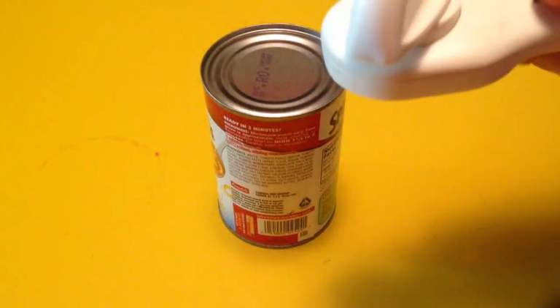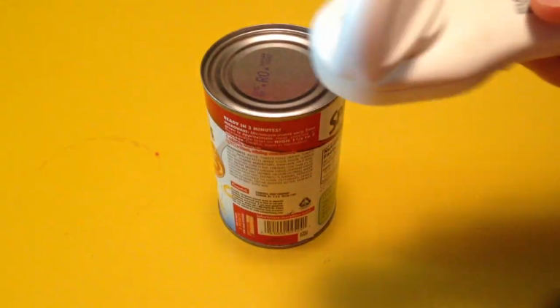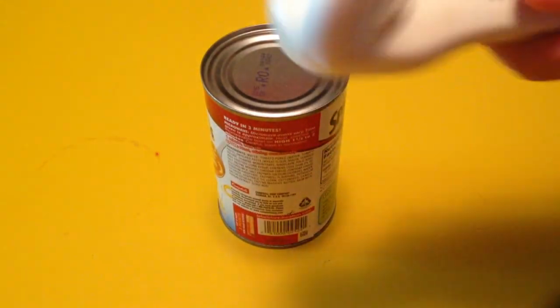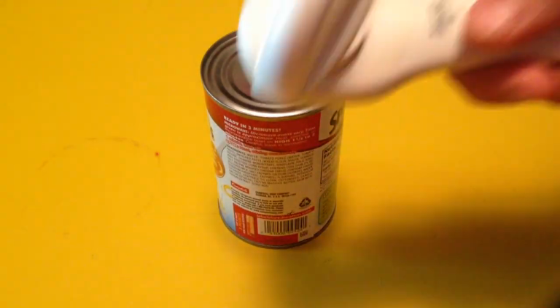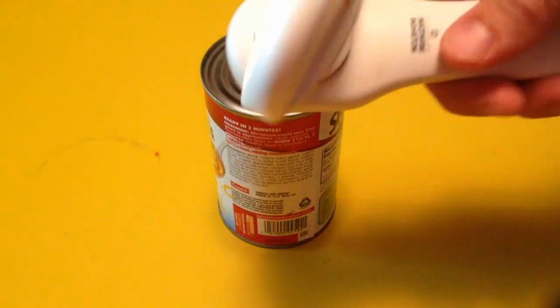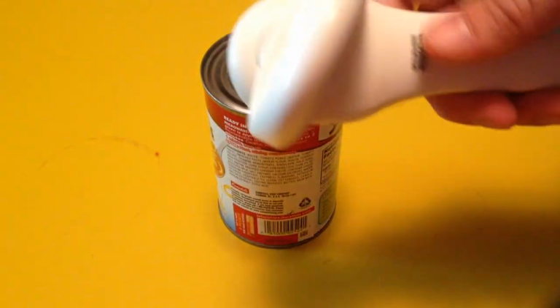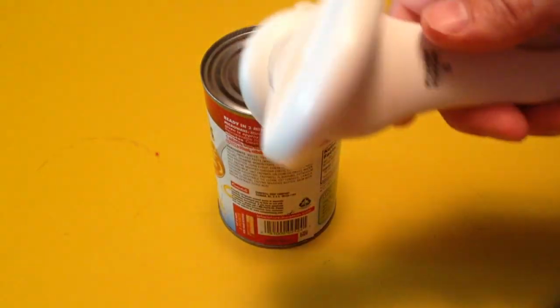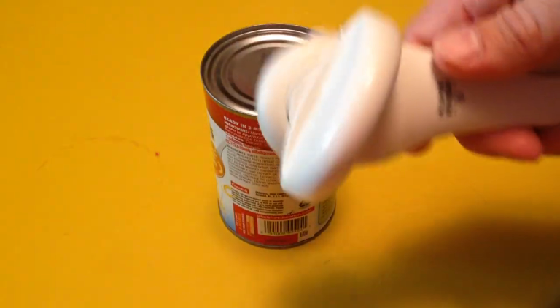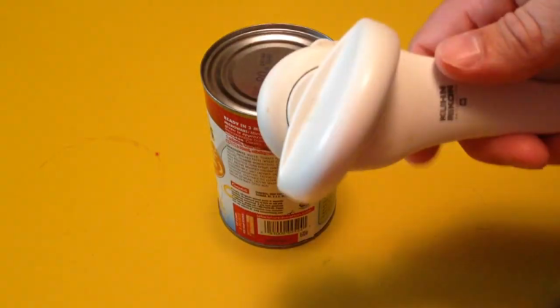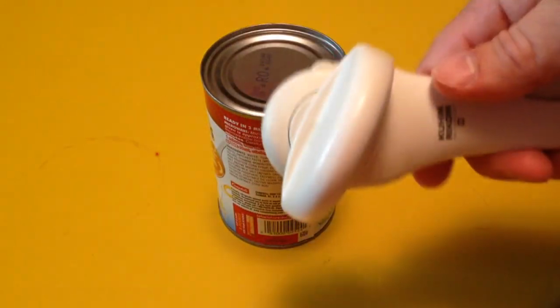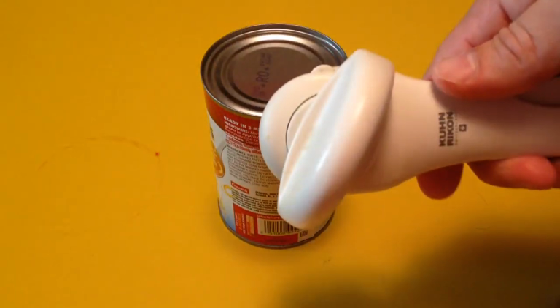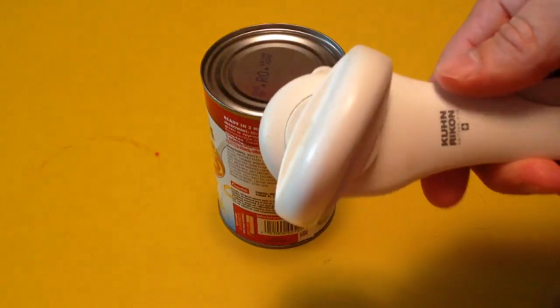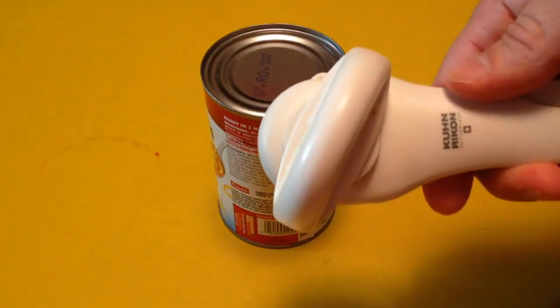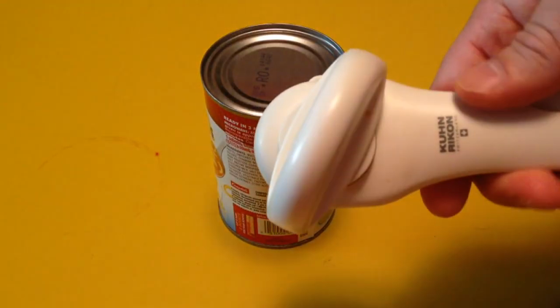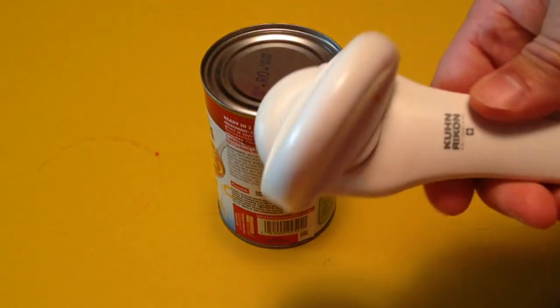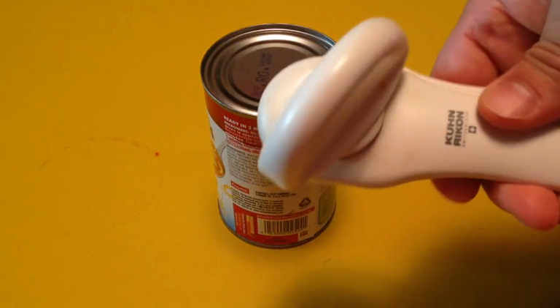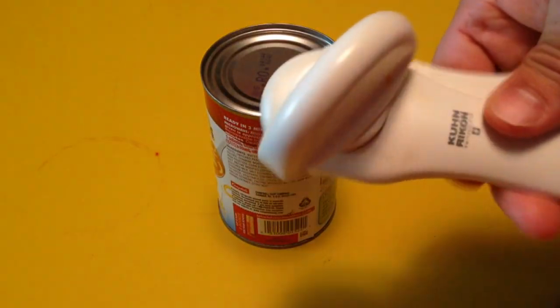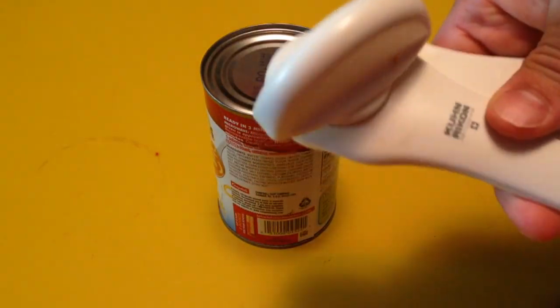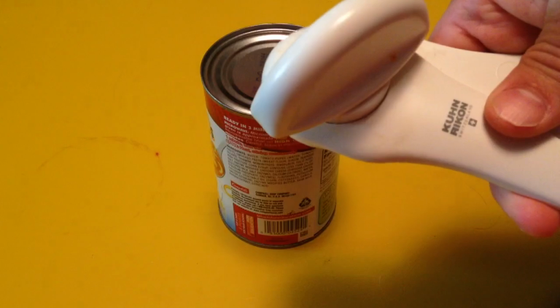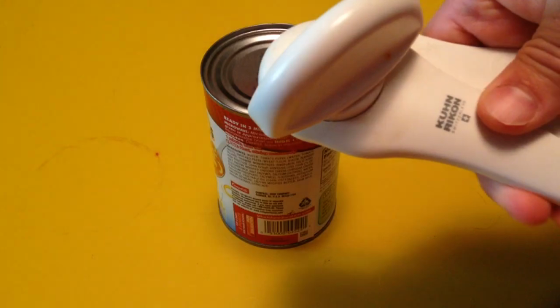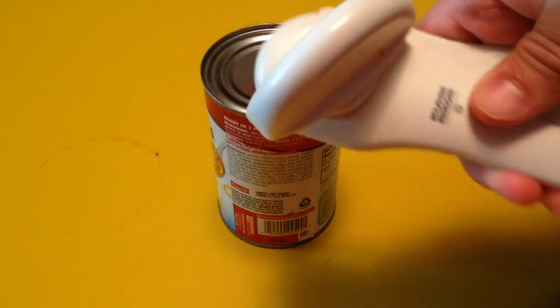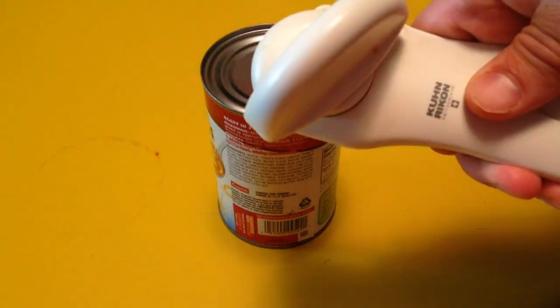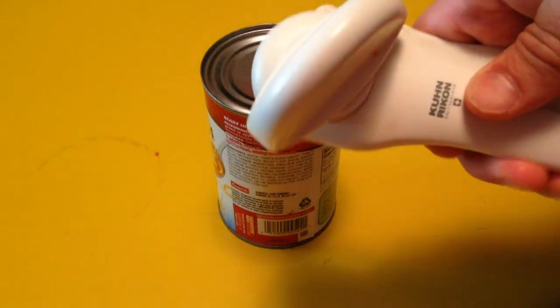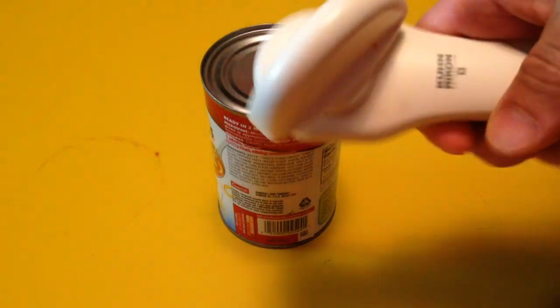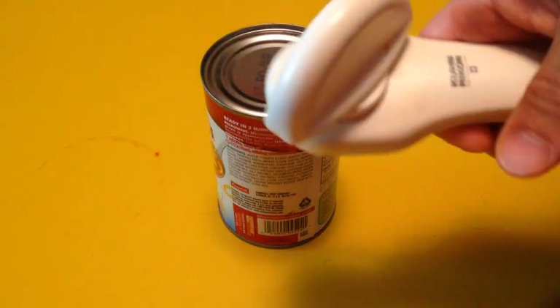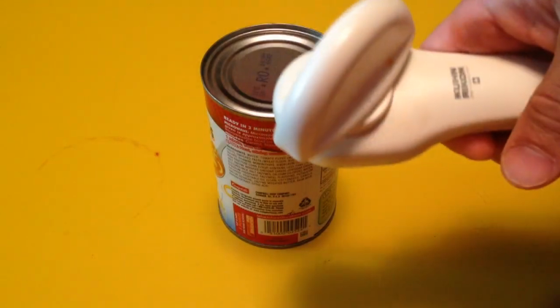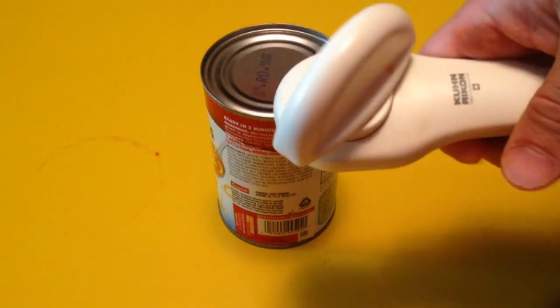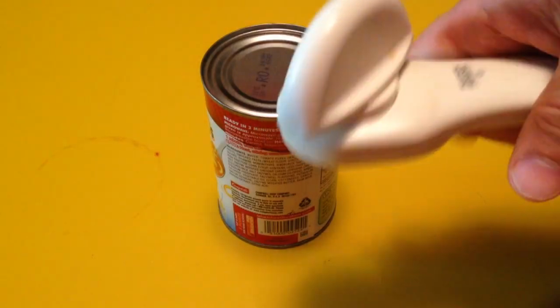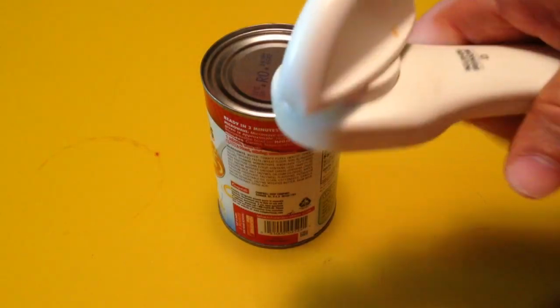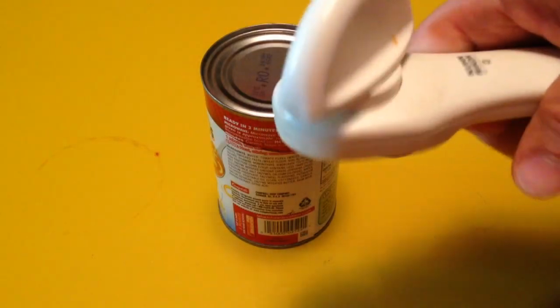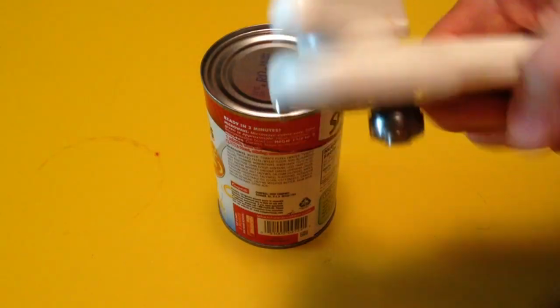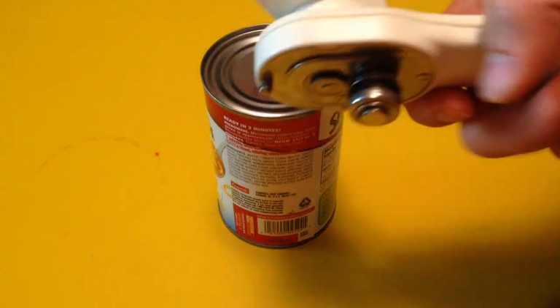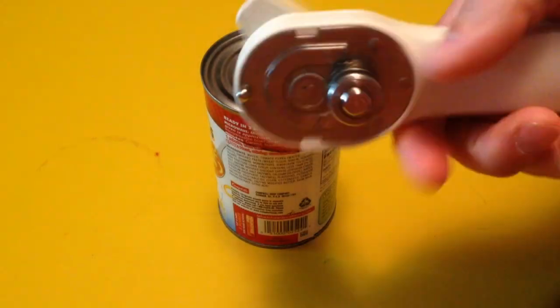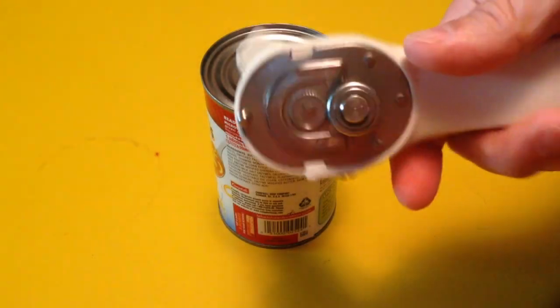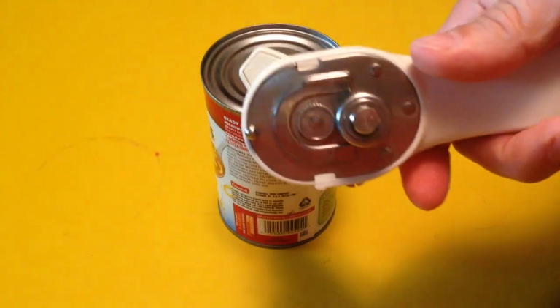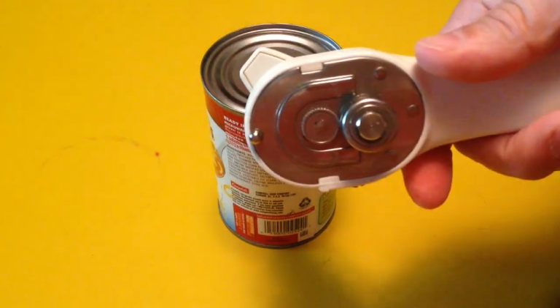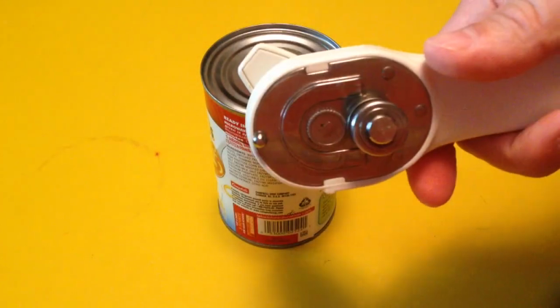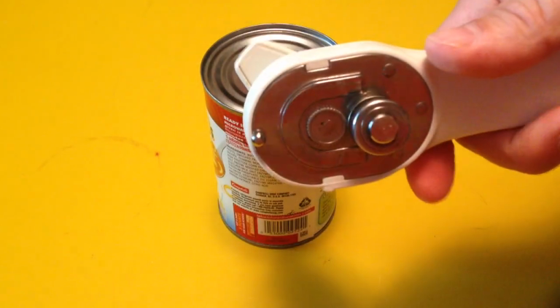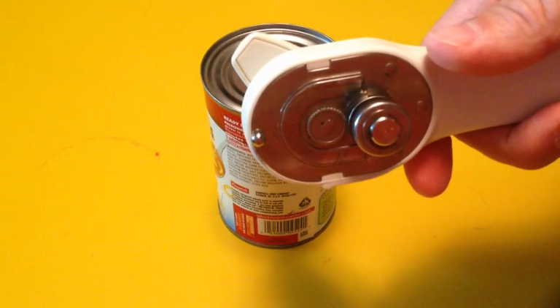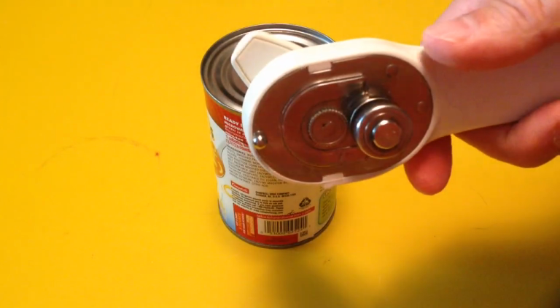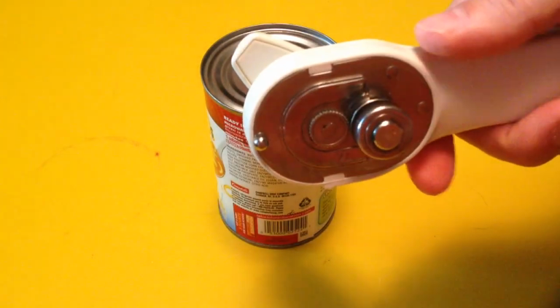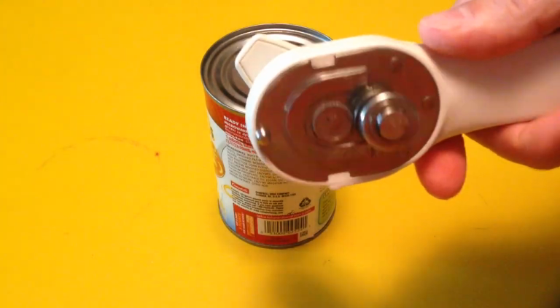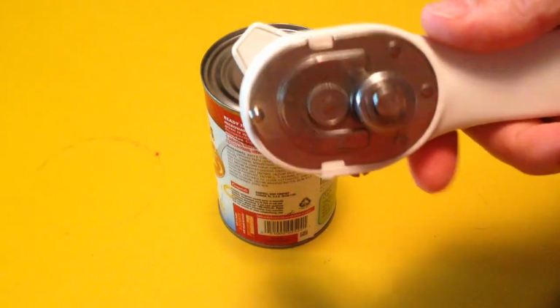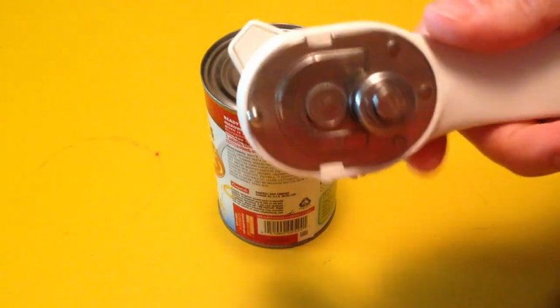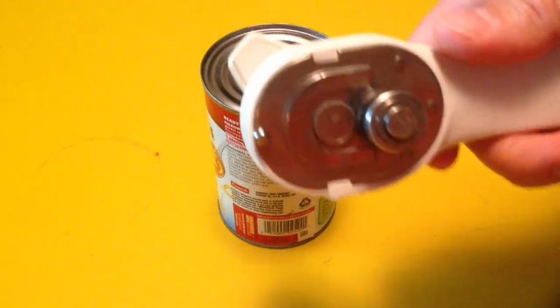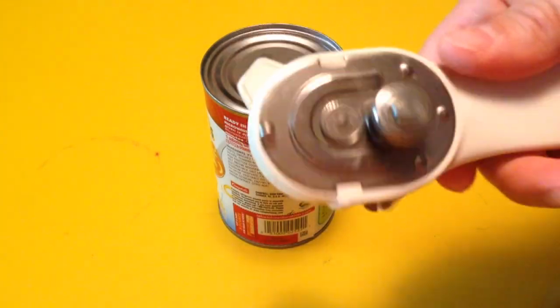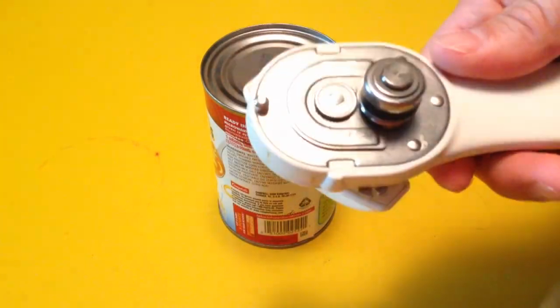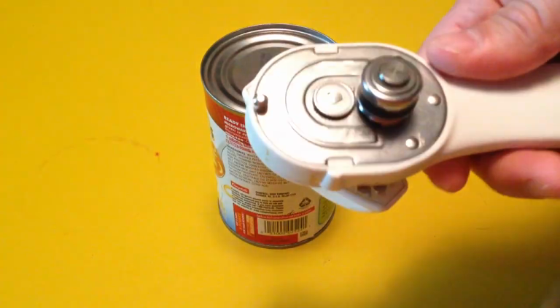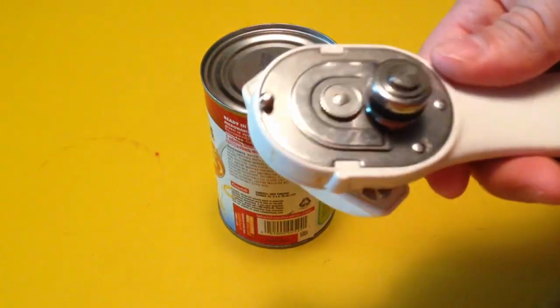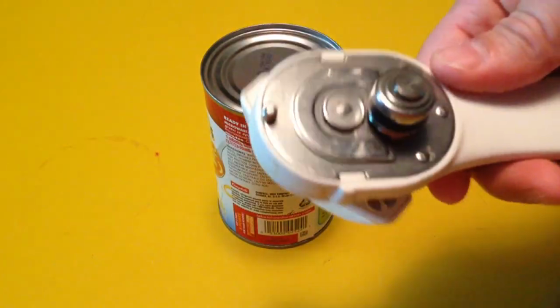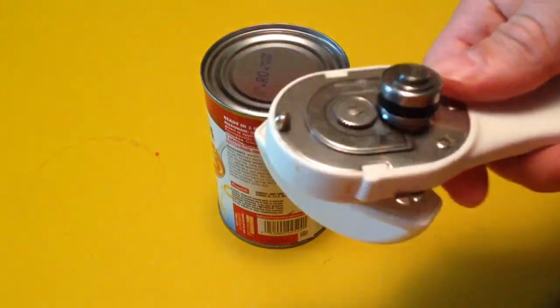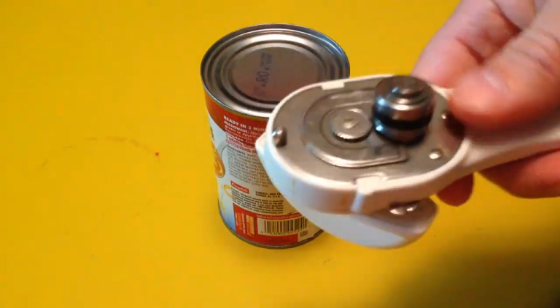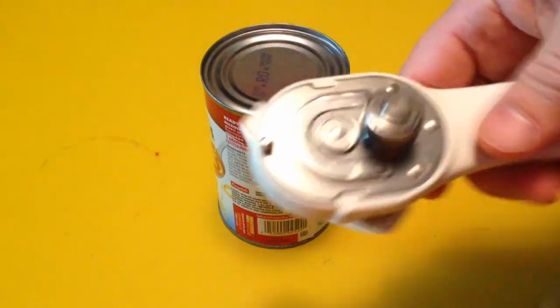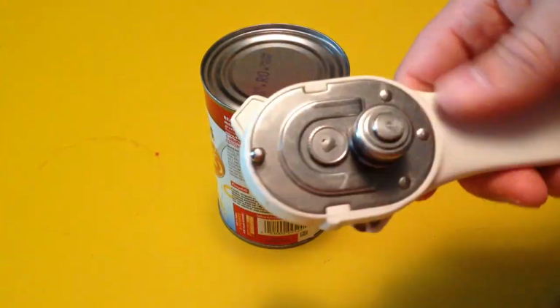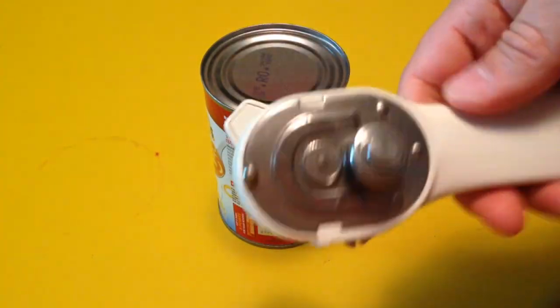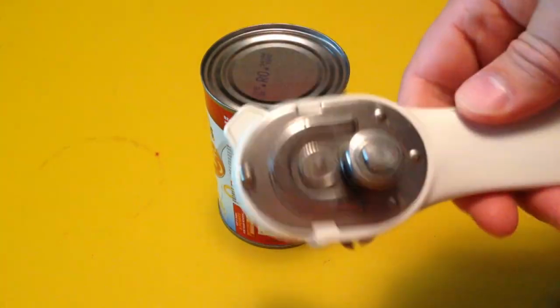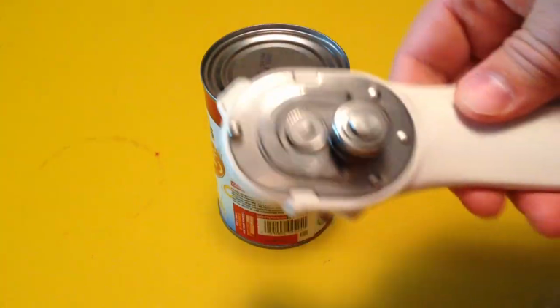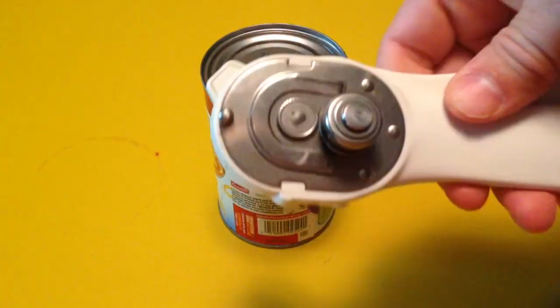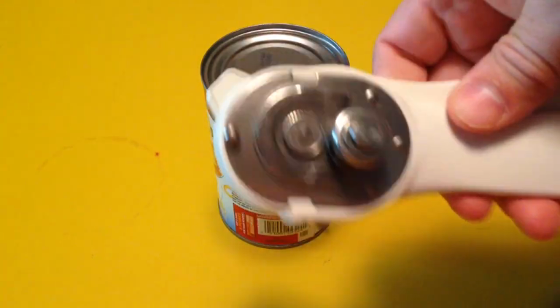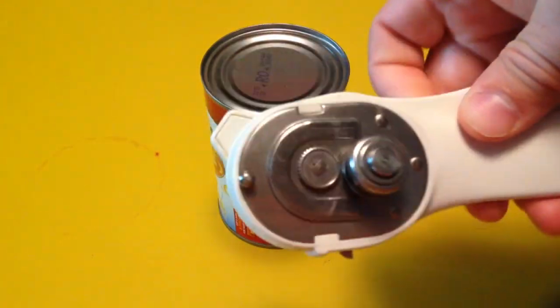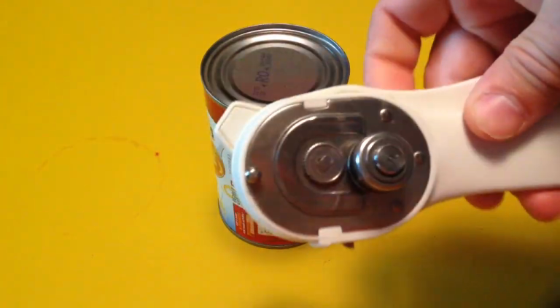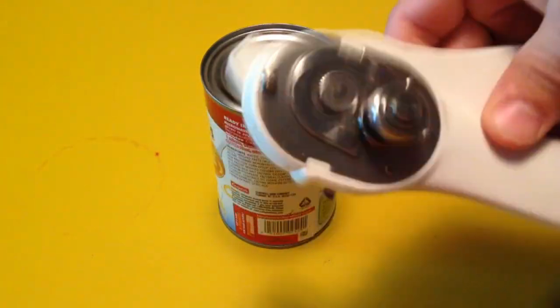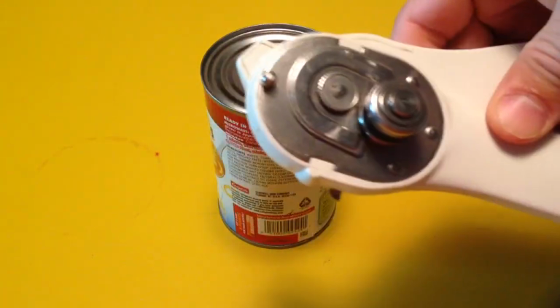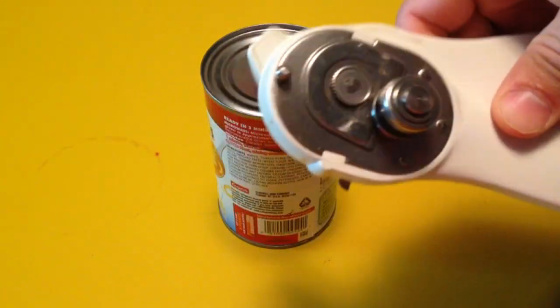The first time I had this, can opener is this, and somebody had given it to us for a gift.